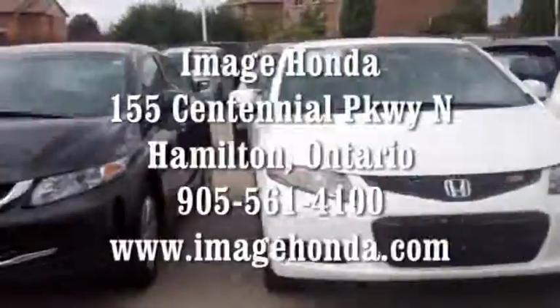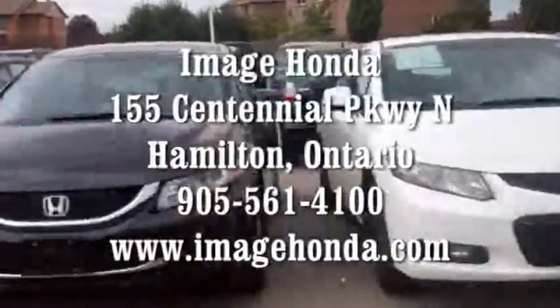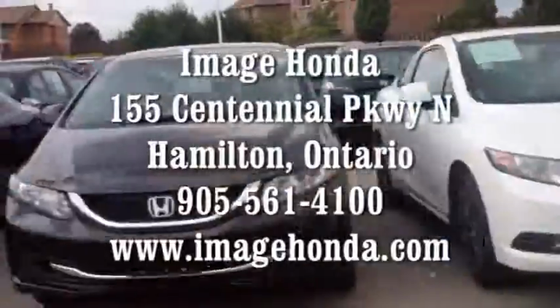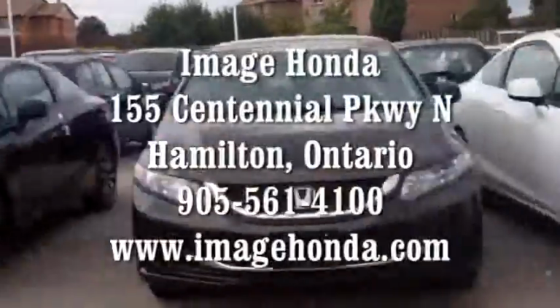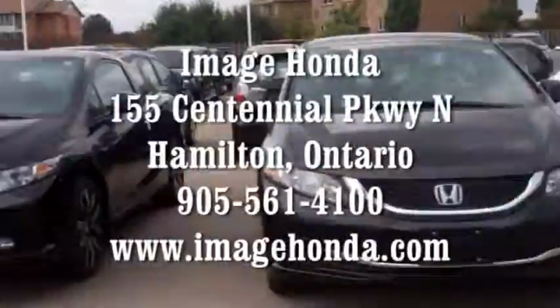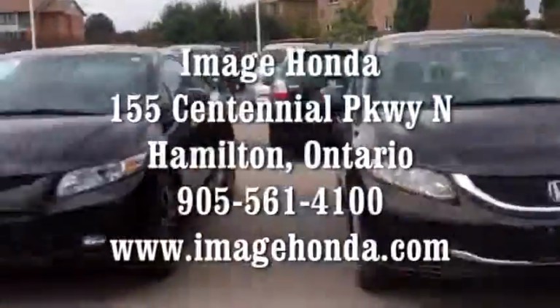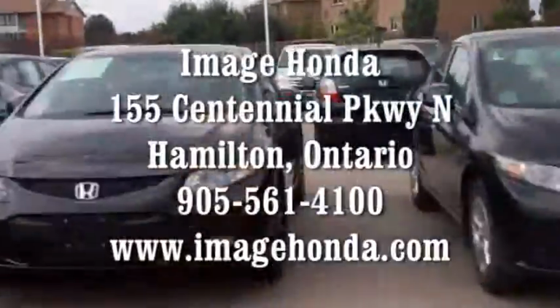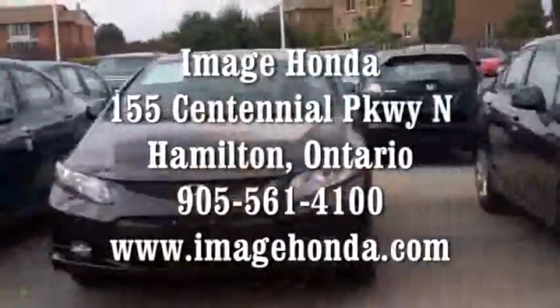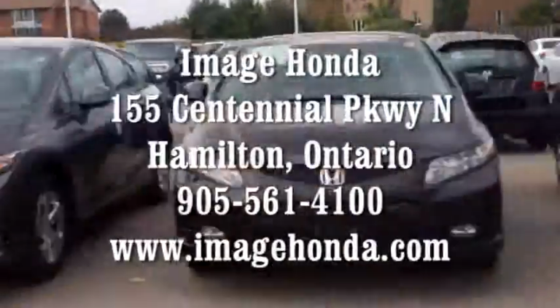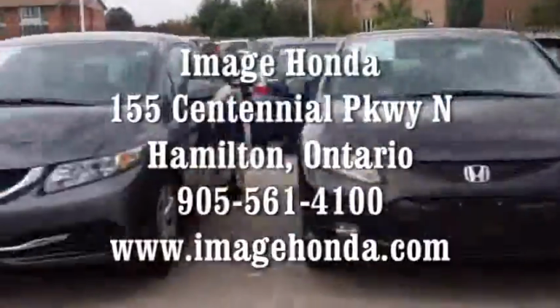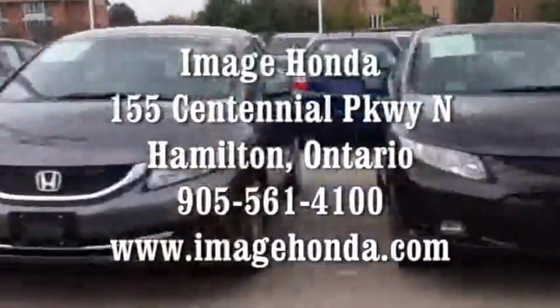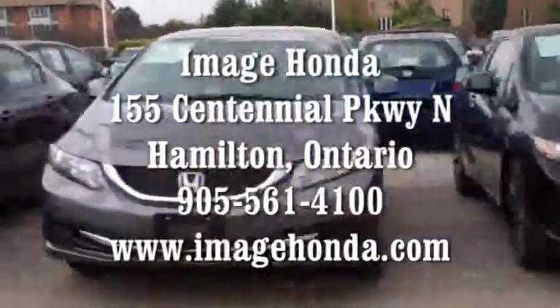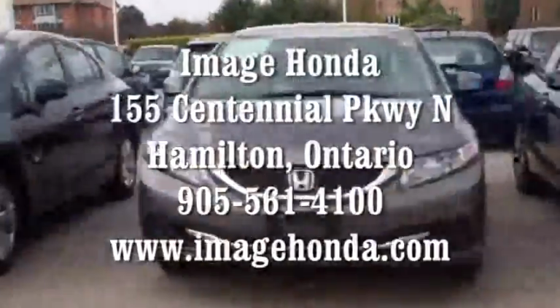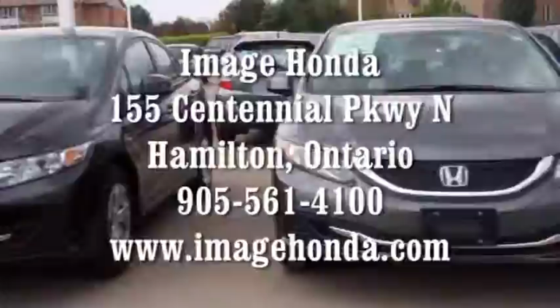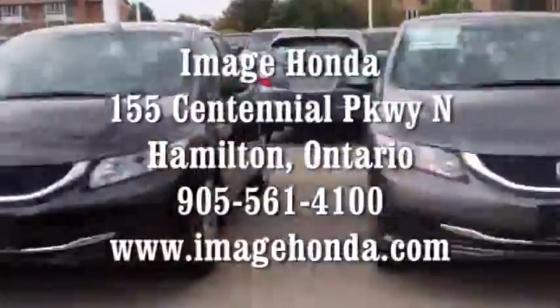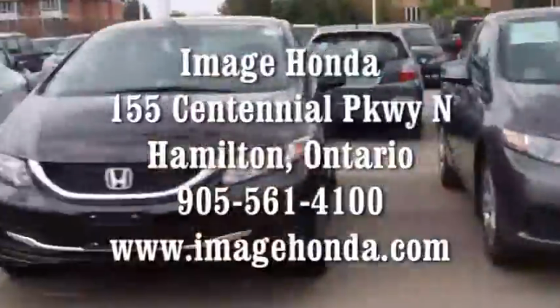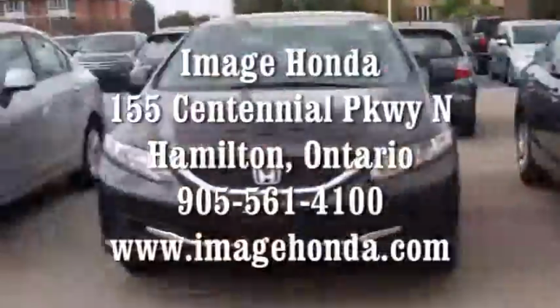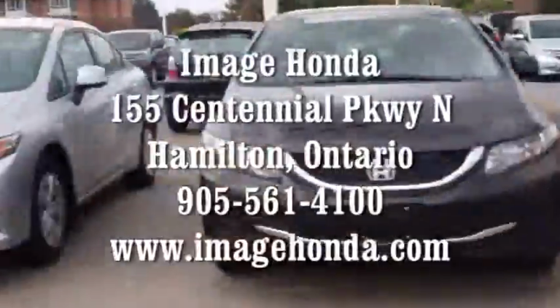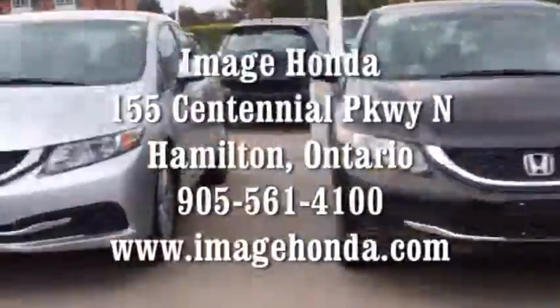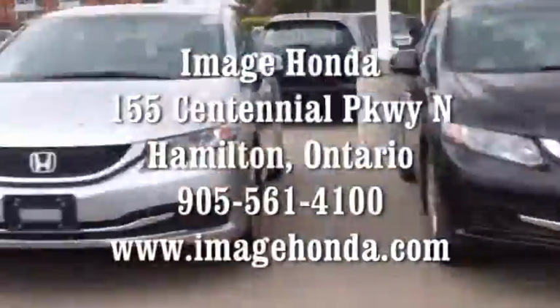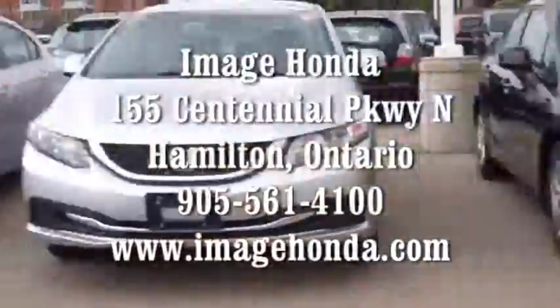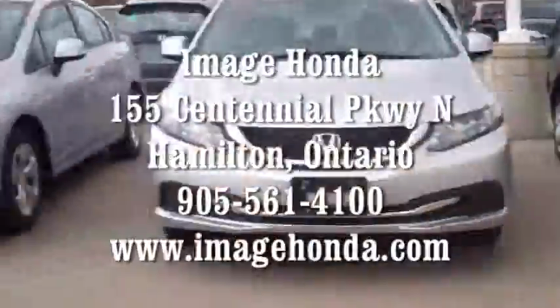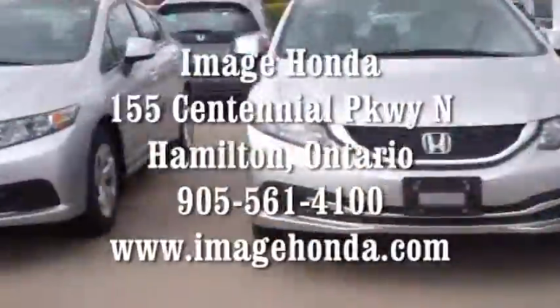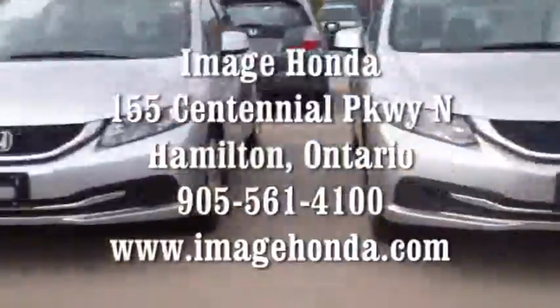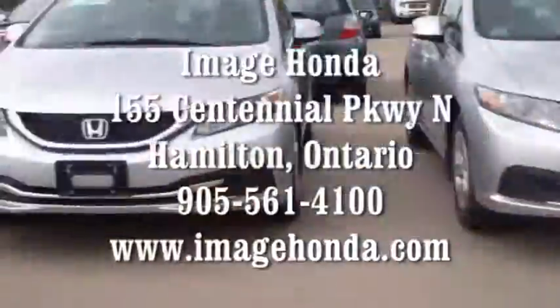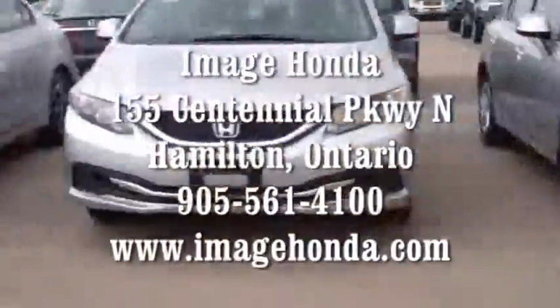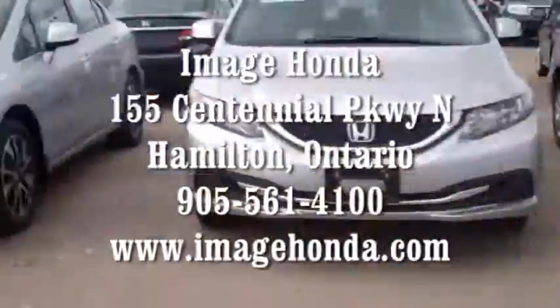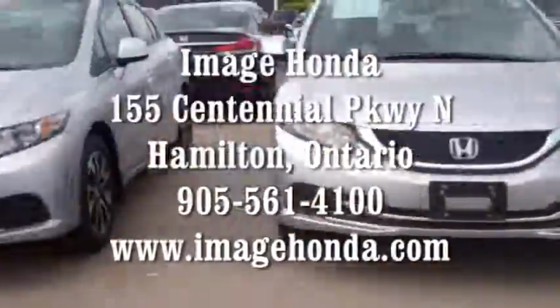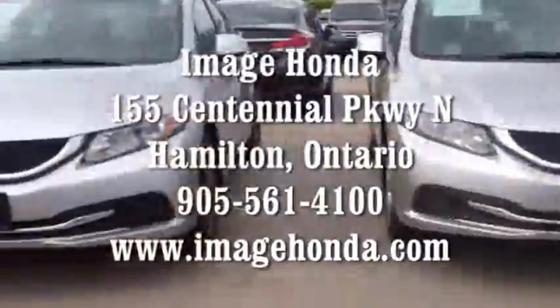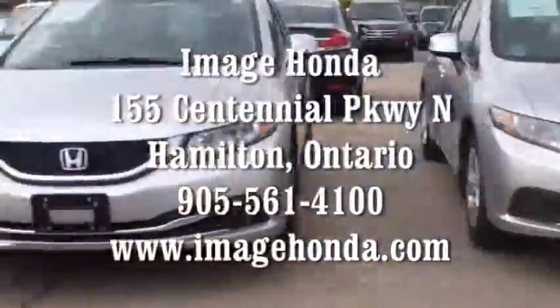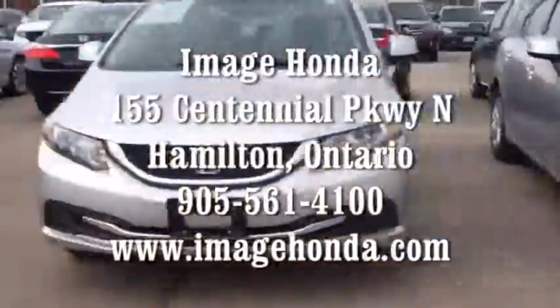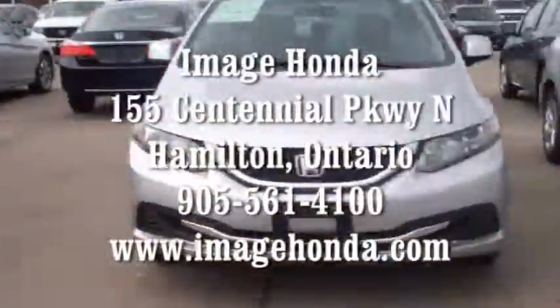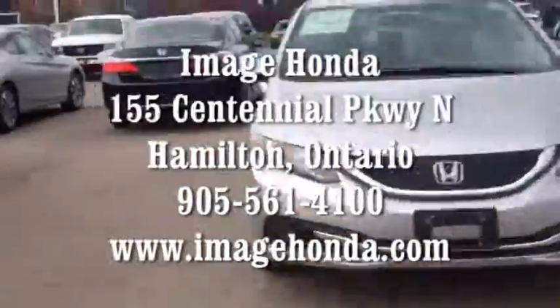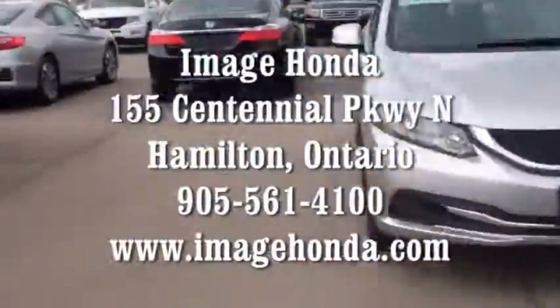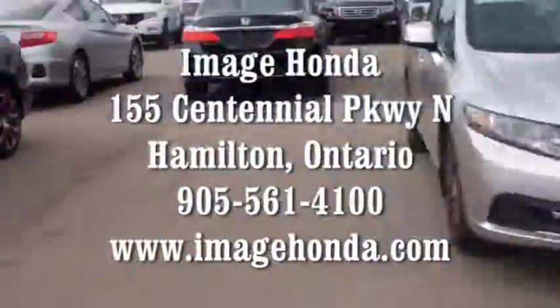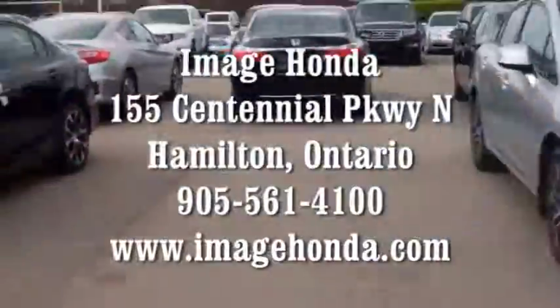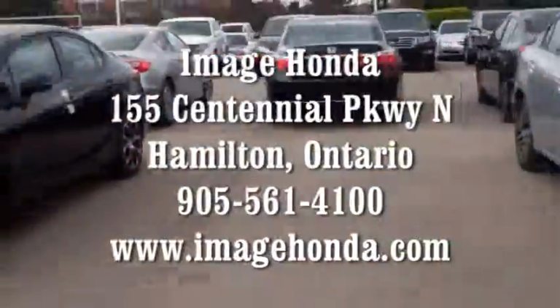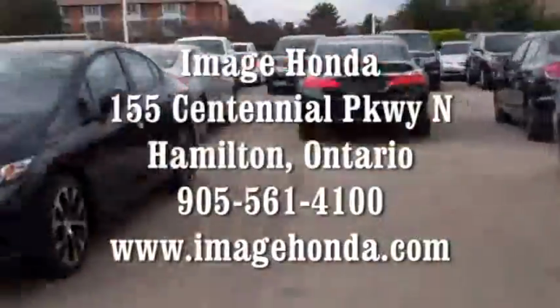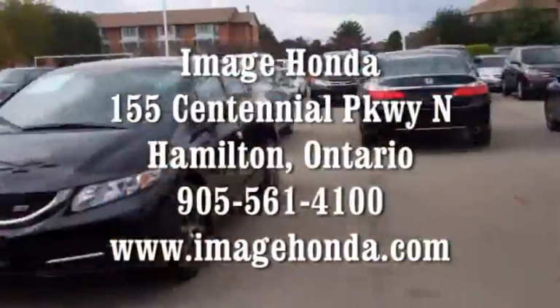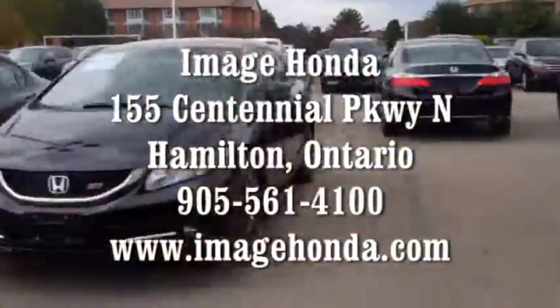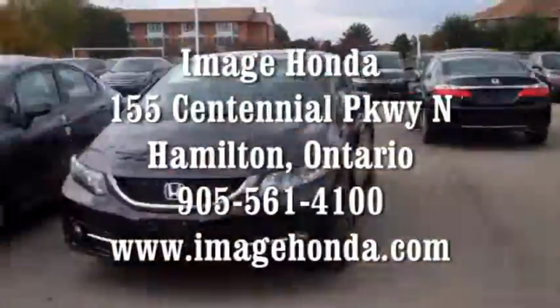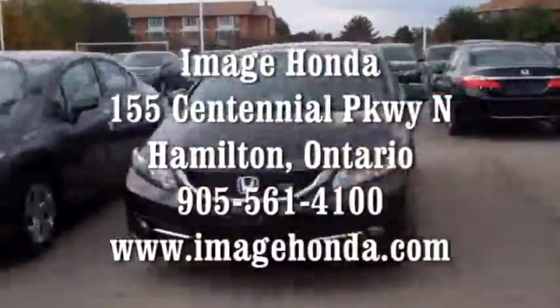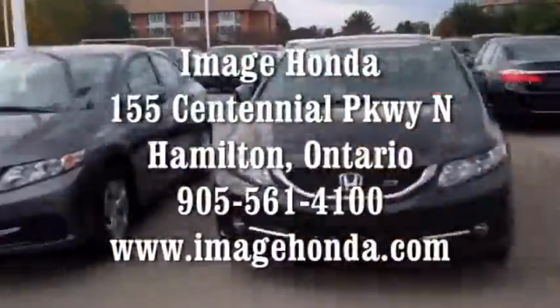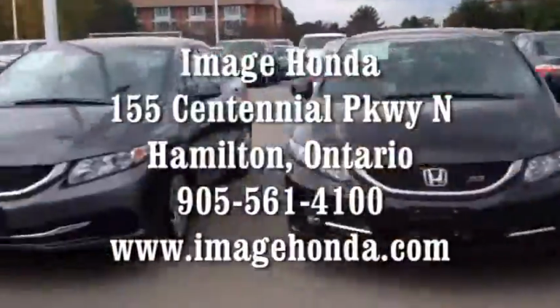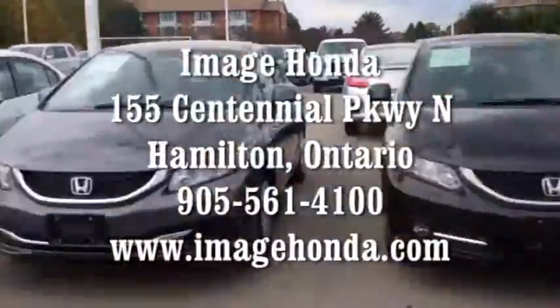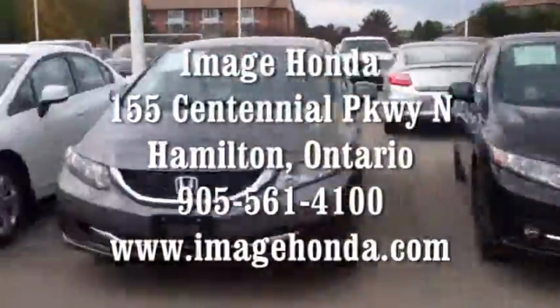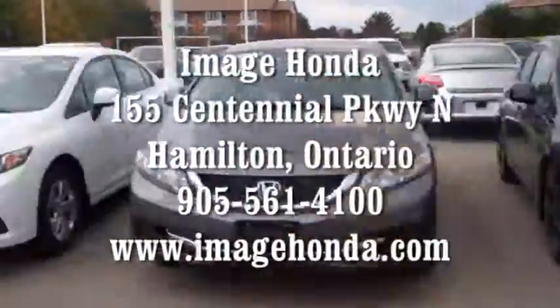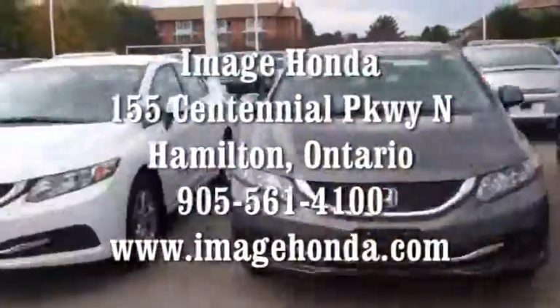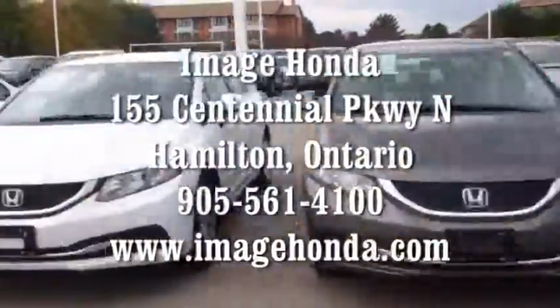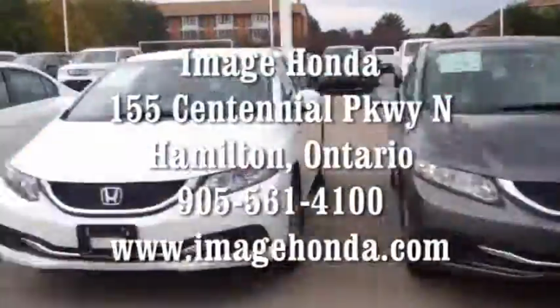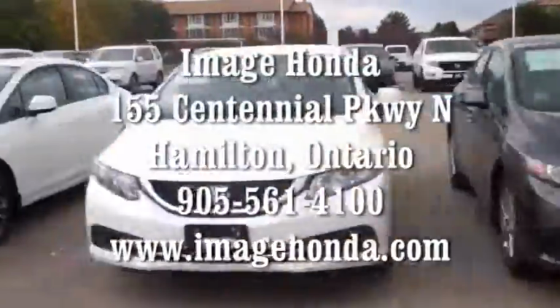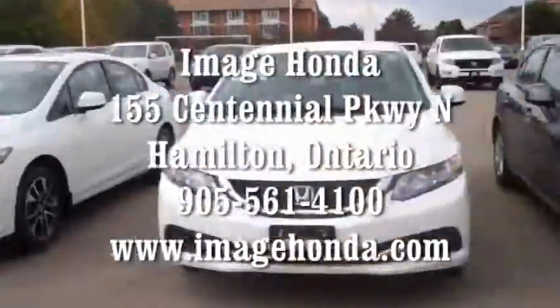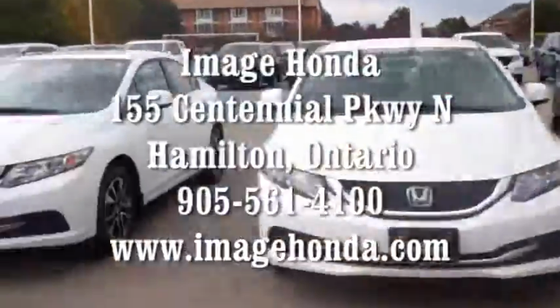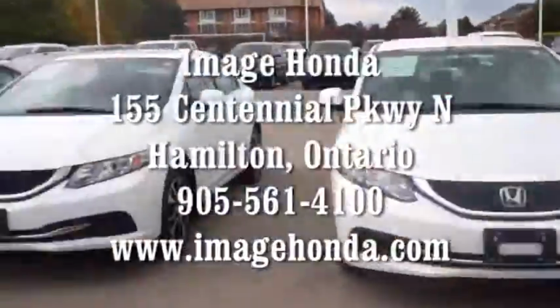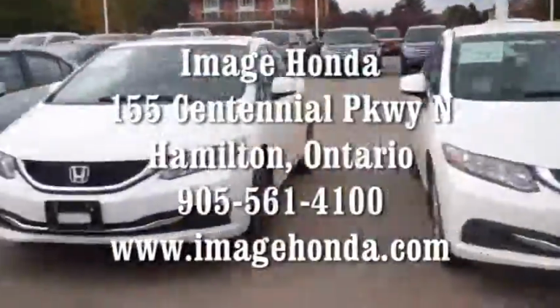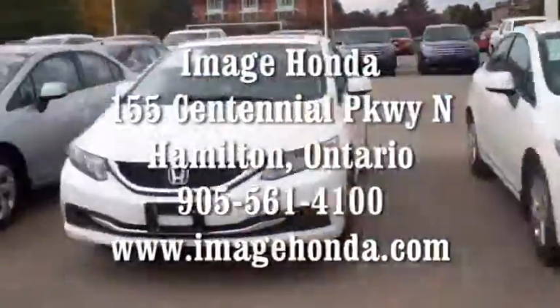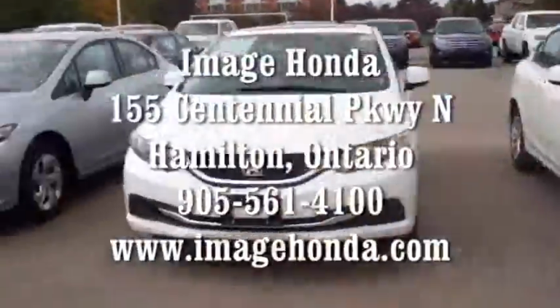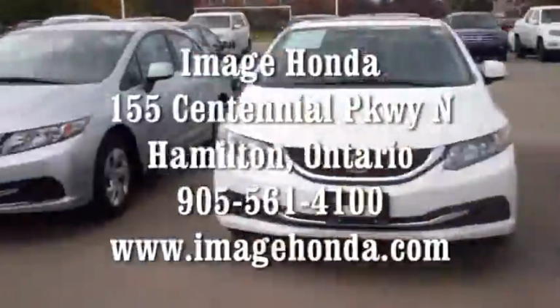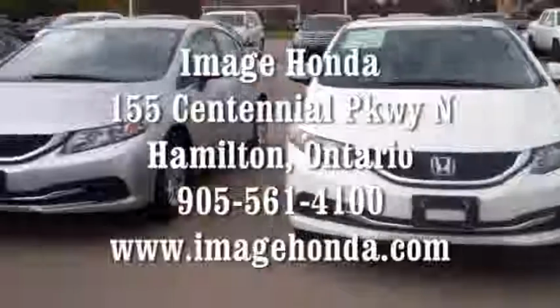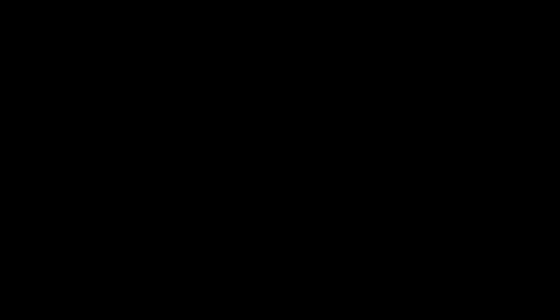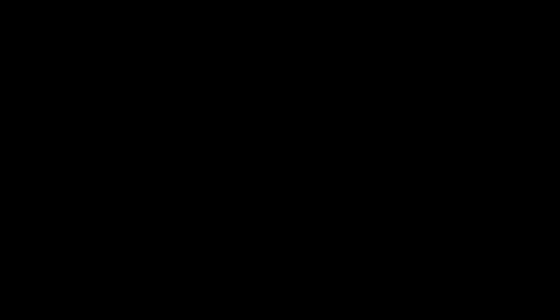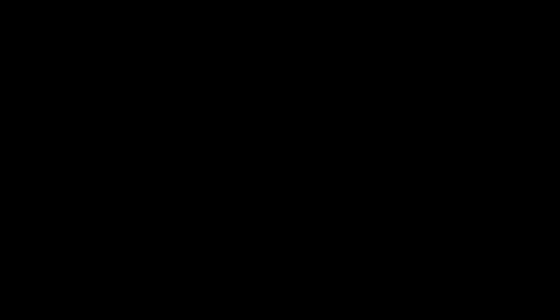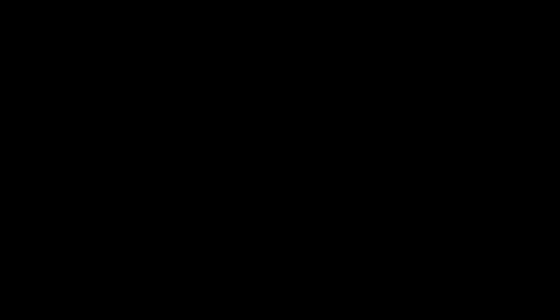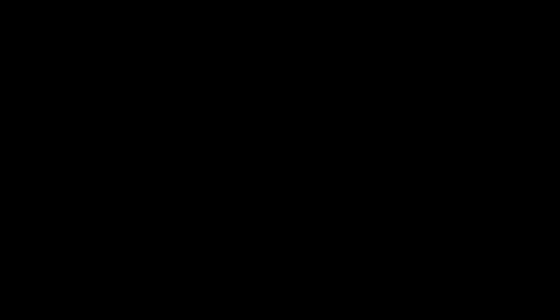Come into Image Honda today for a closer look.